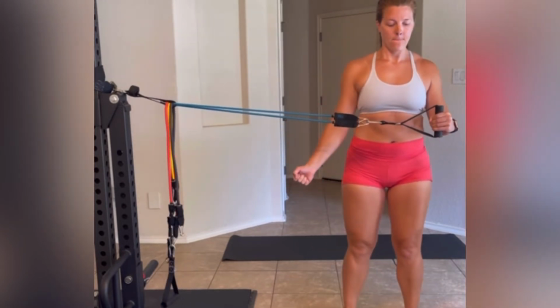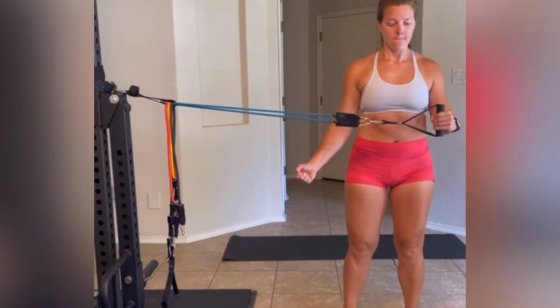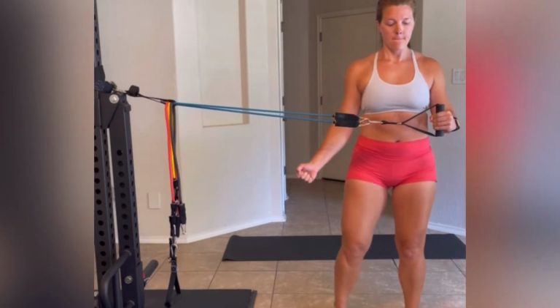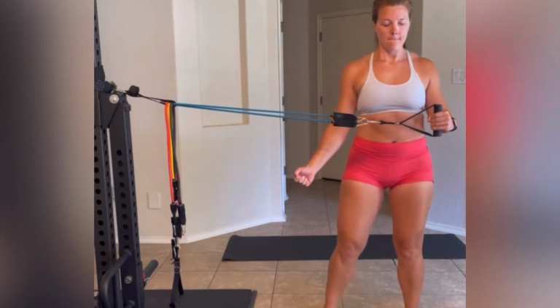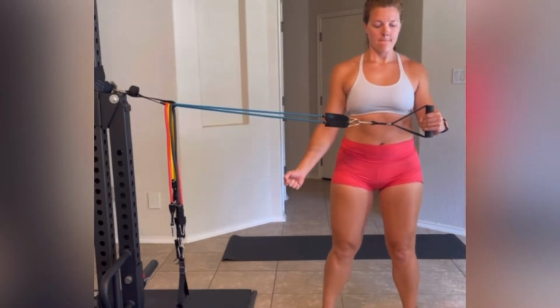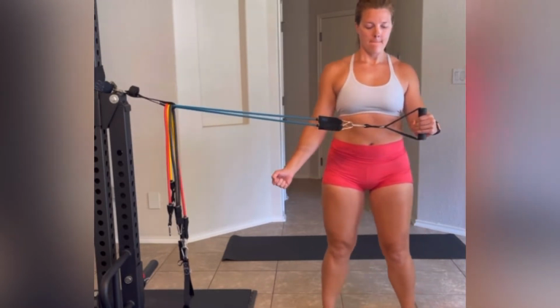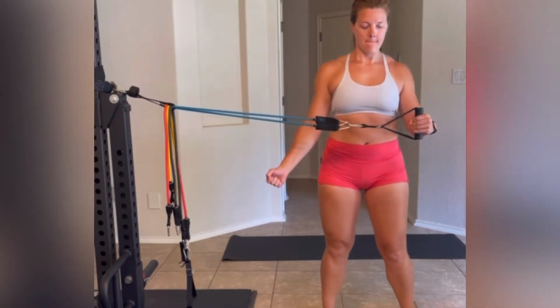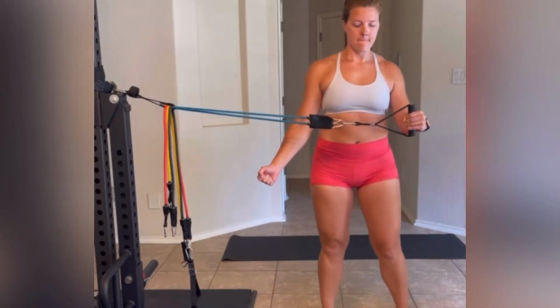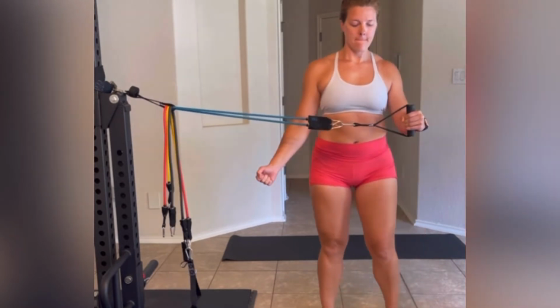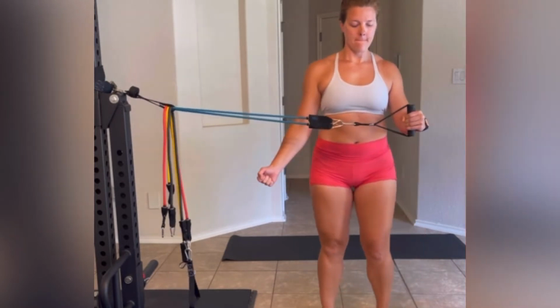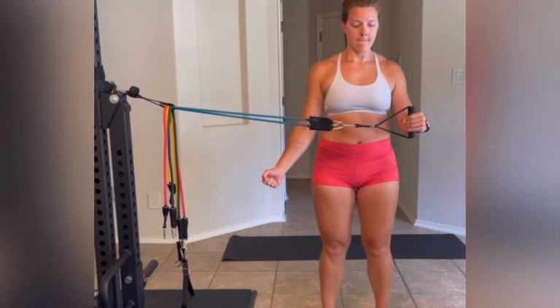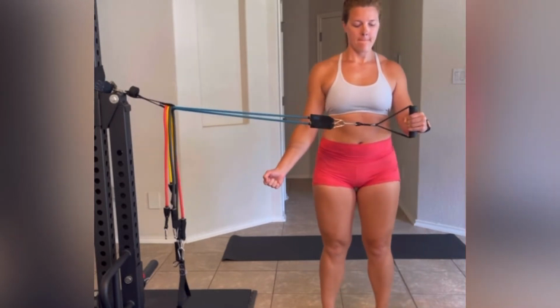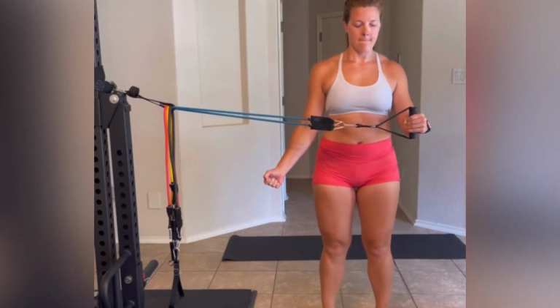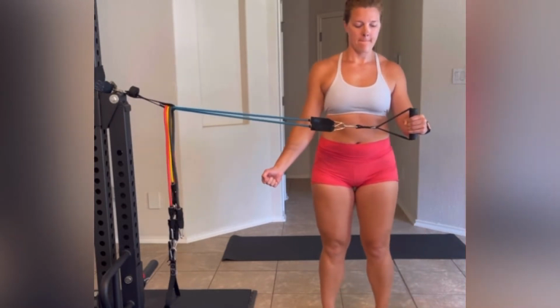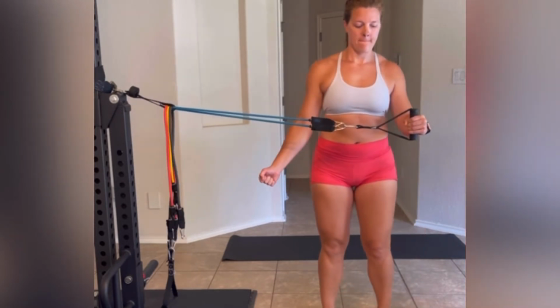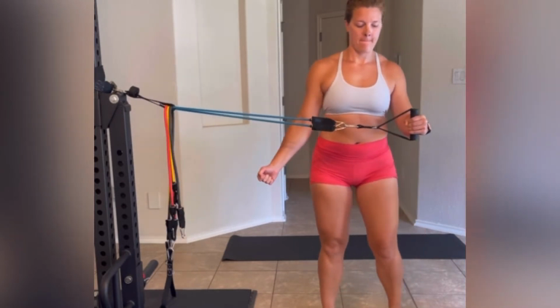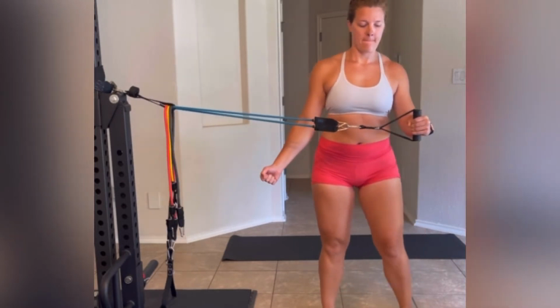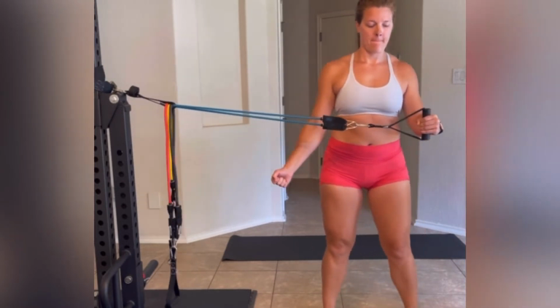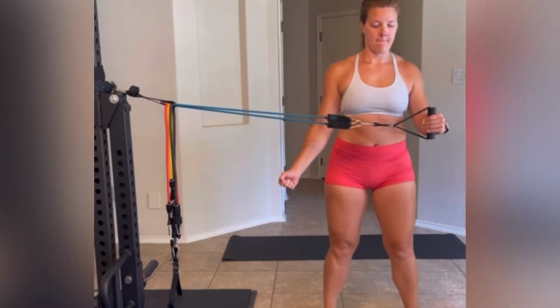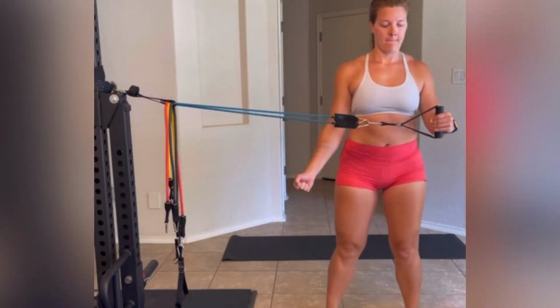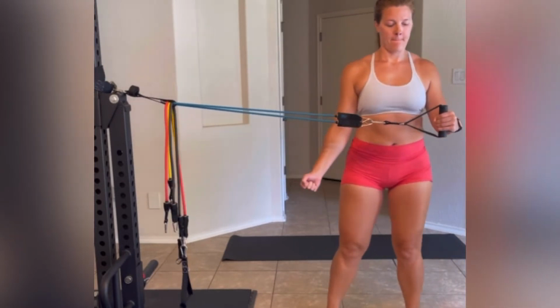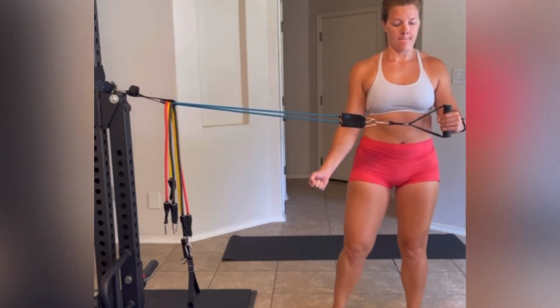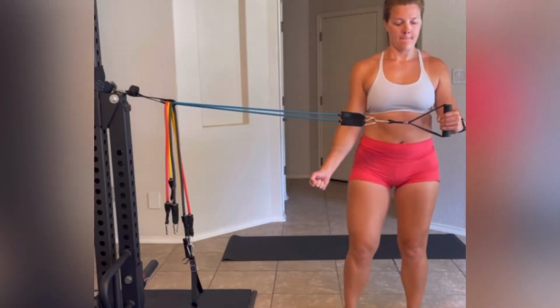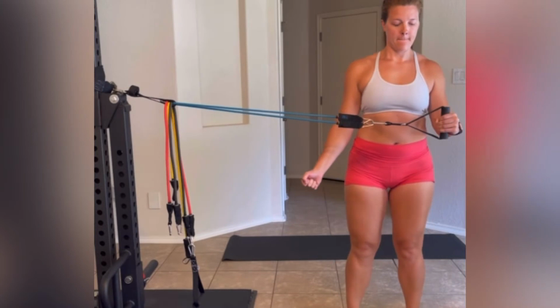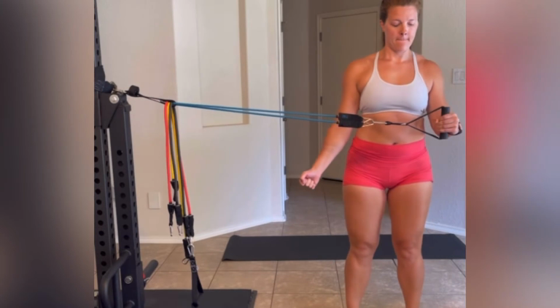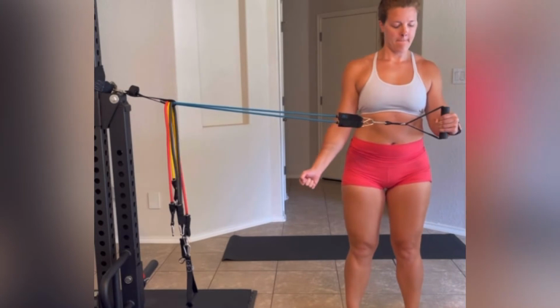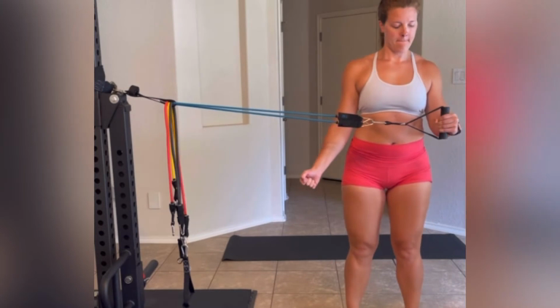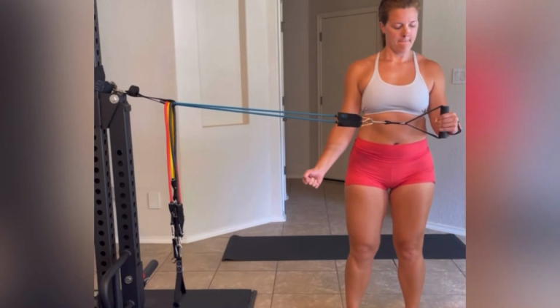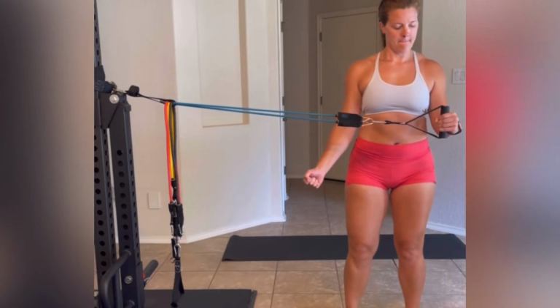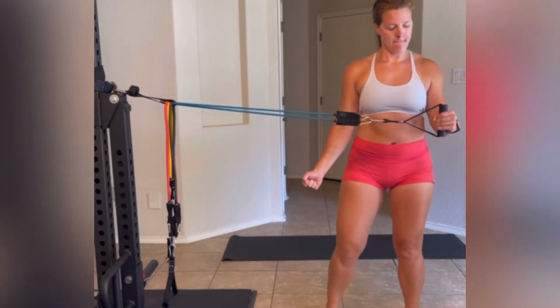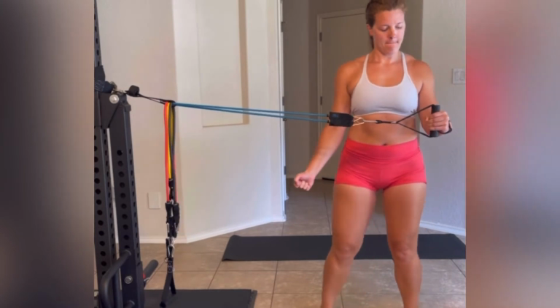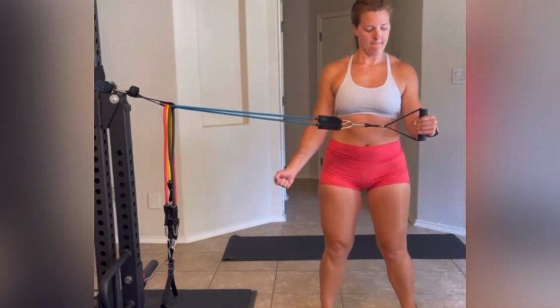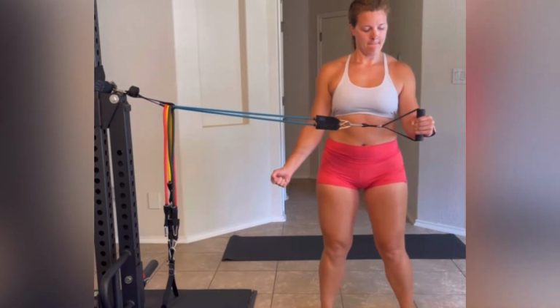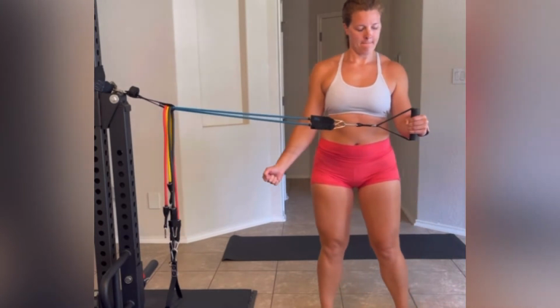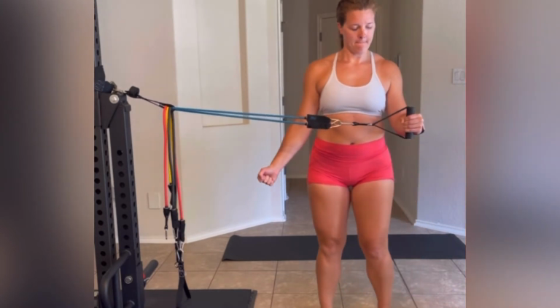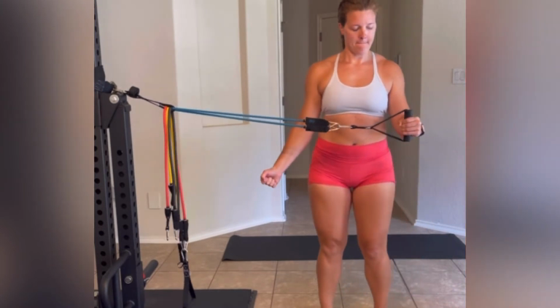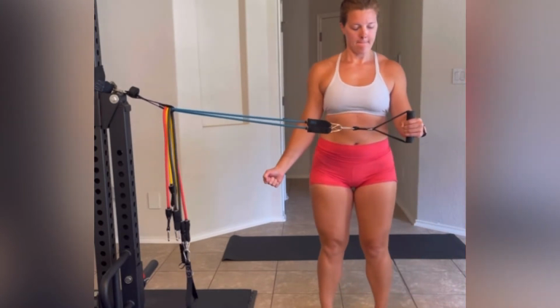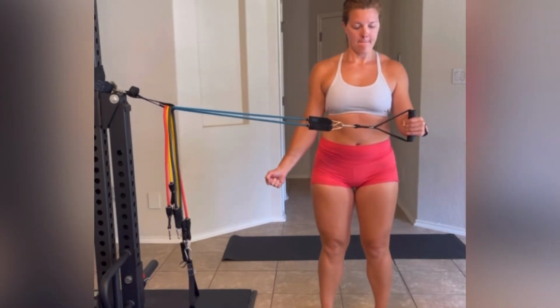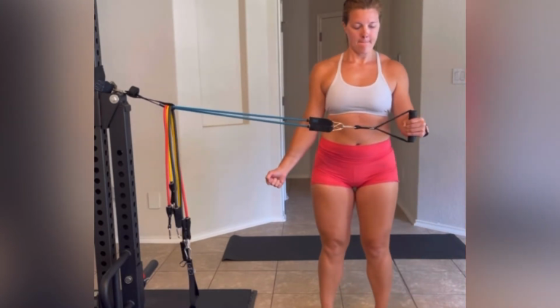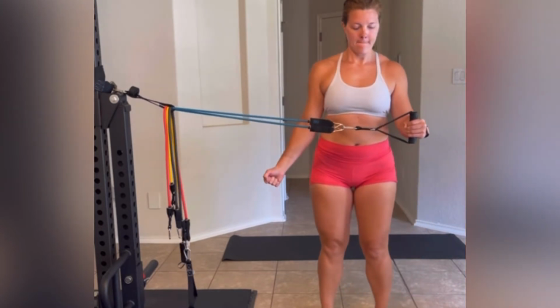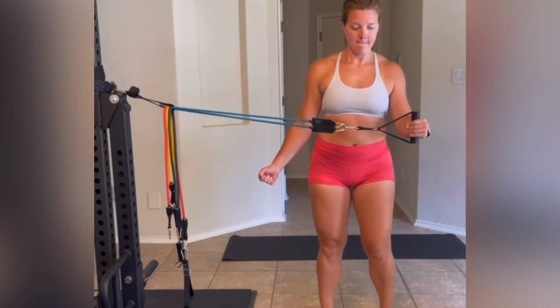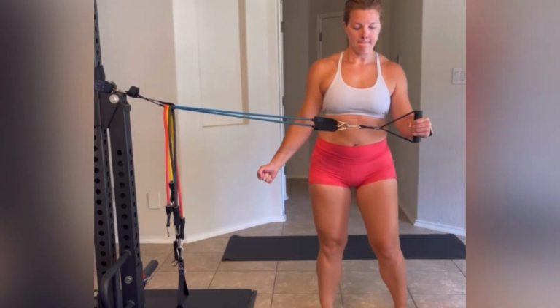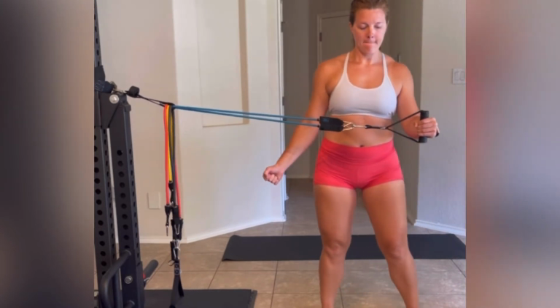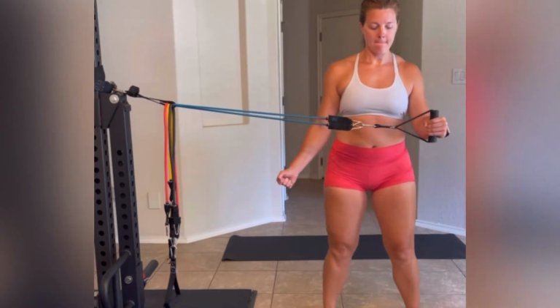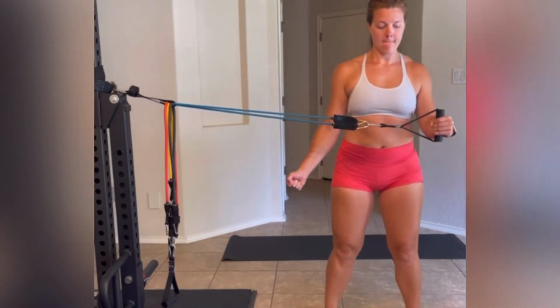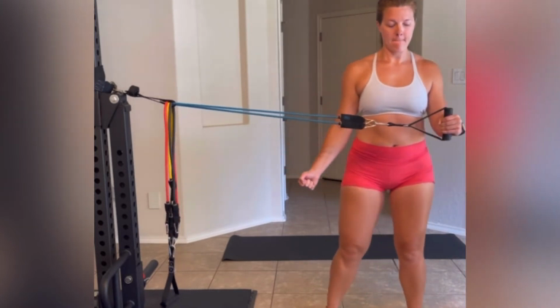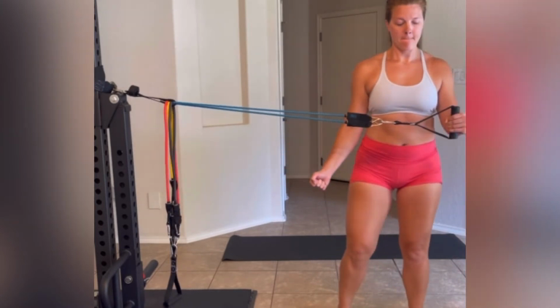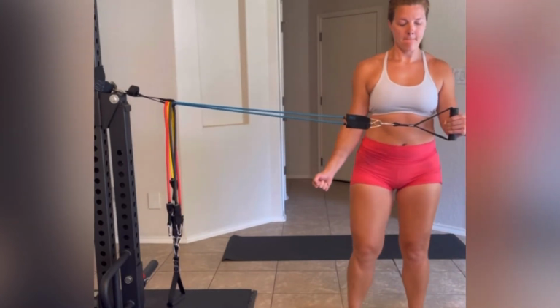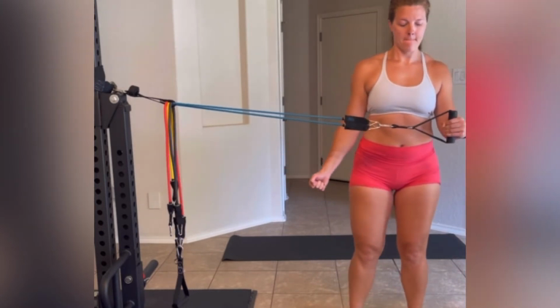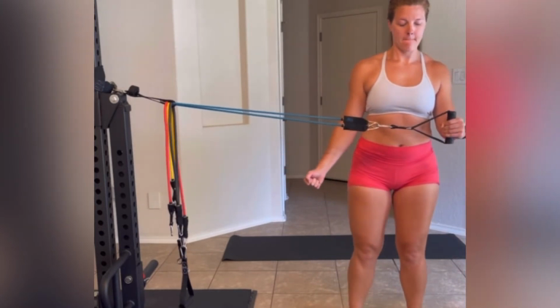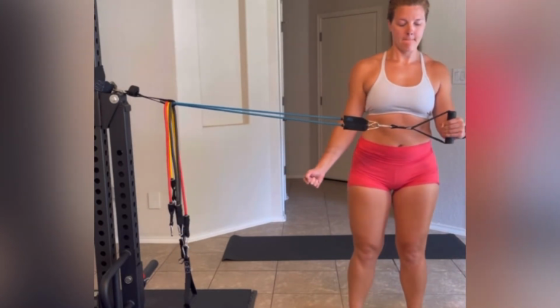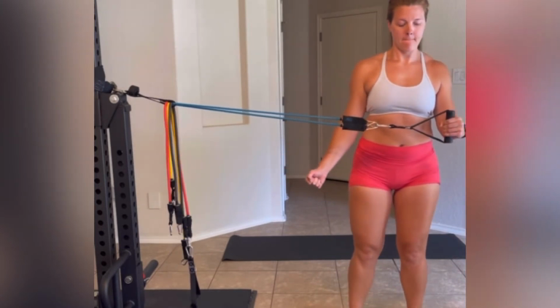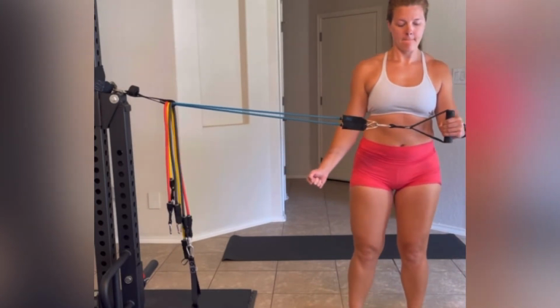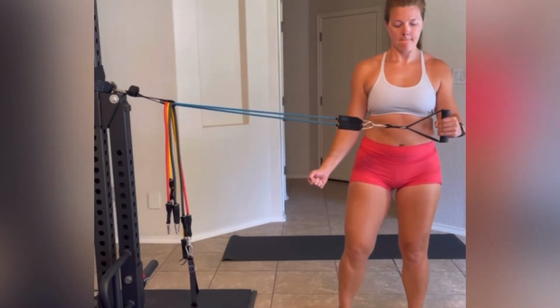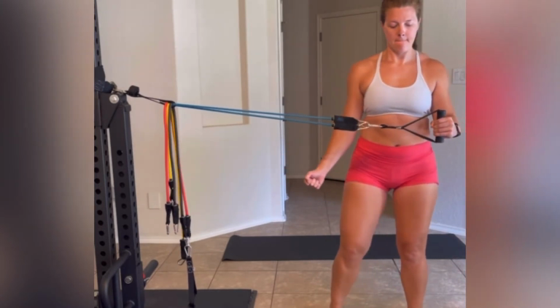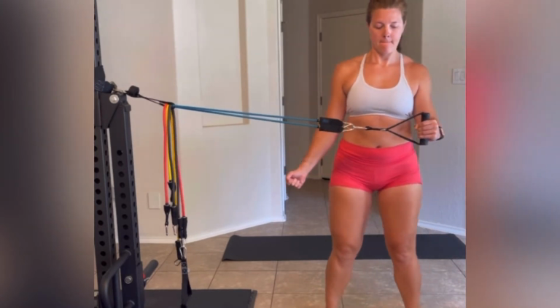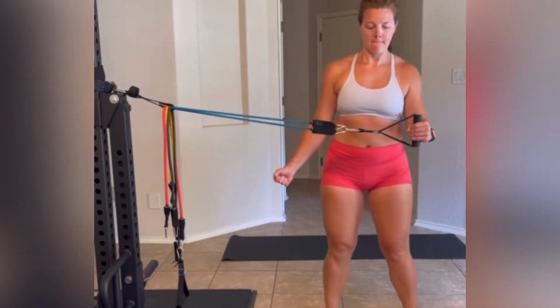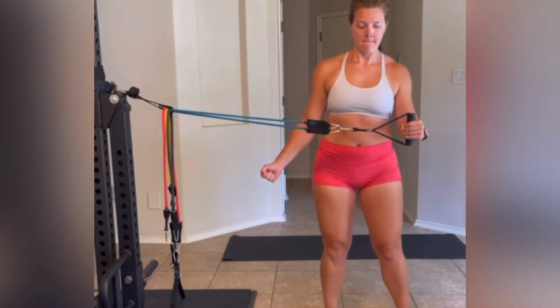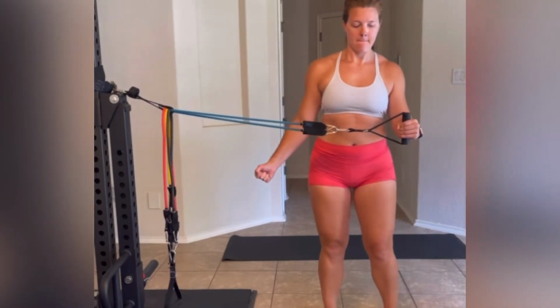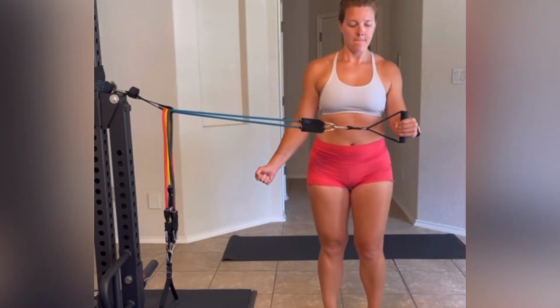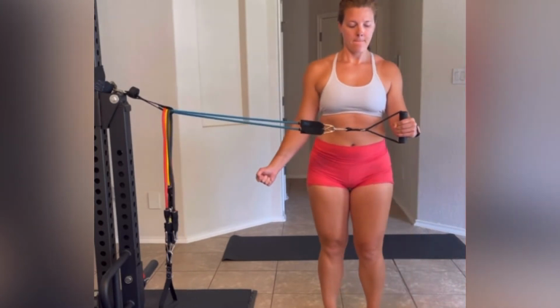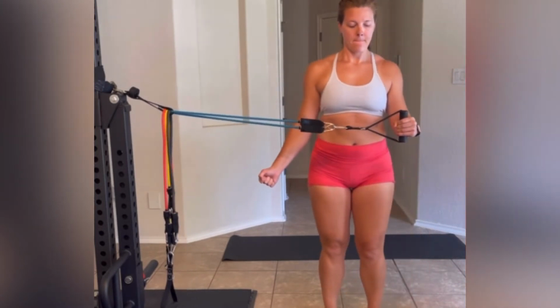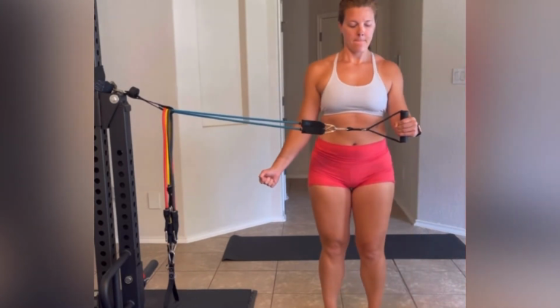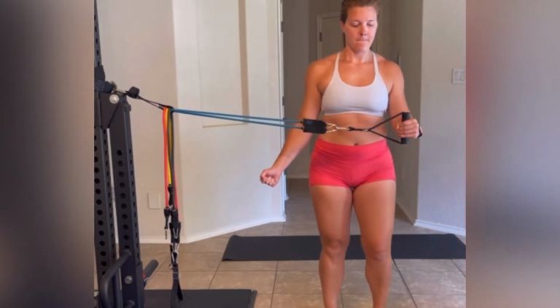We're working more on an isometric strengthening rather than an active concentric strengthening going through a full range of motion.